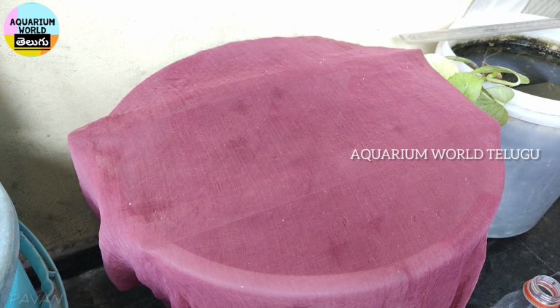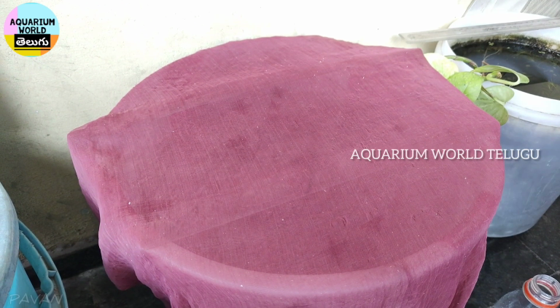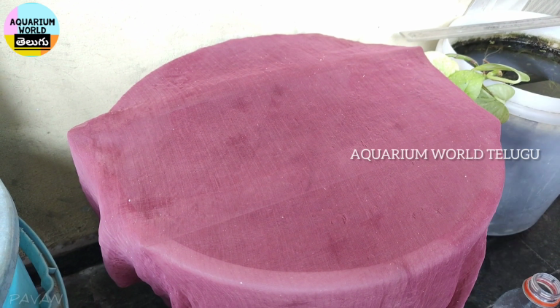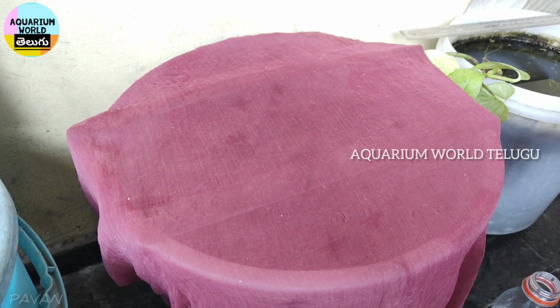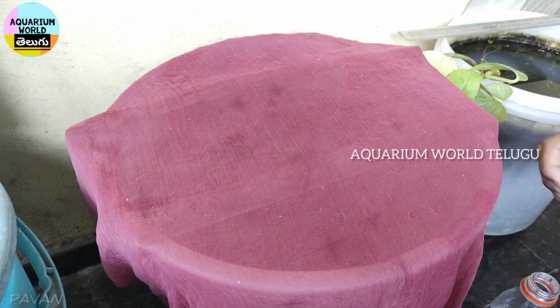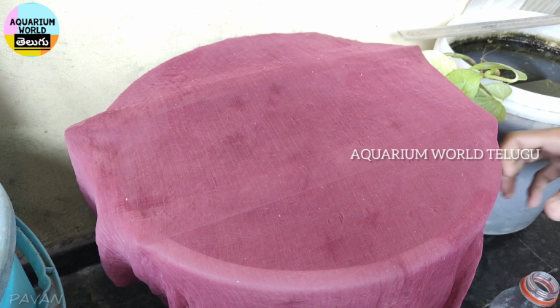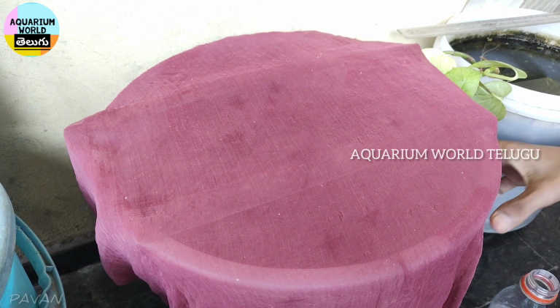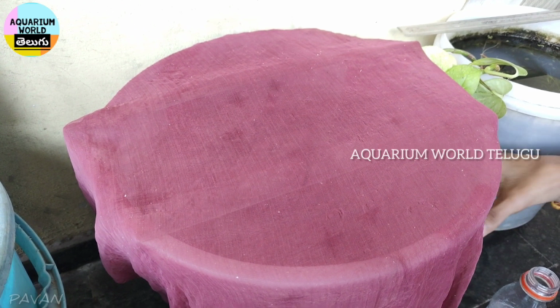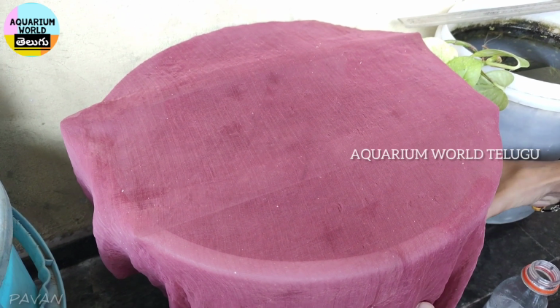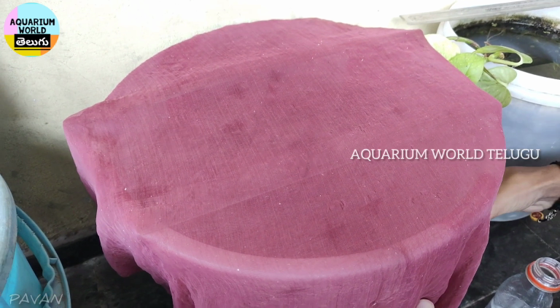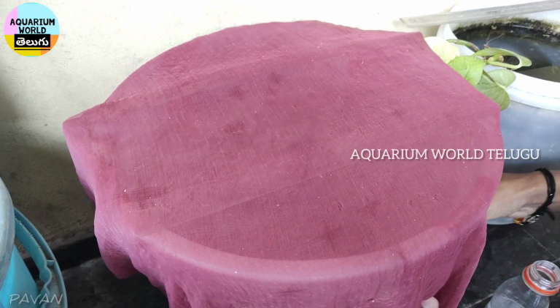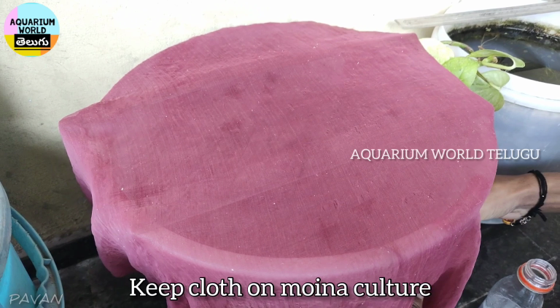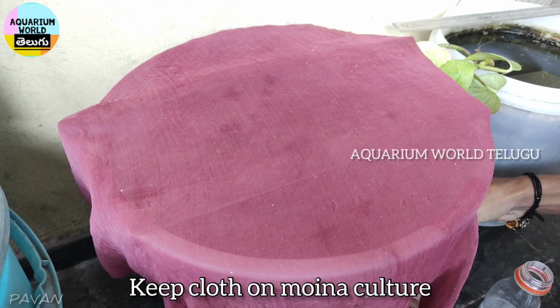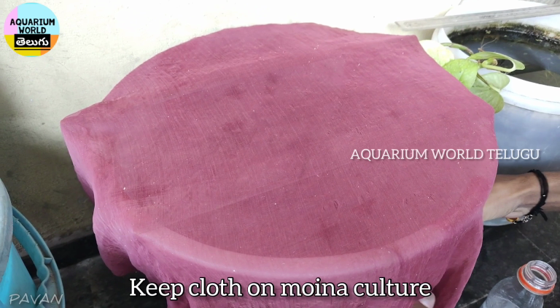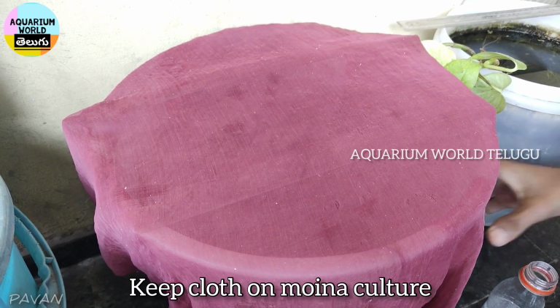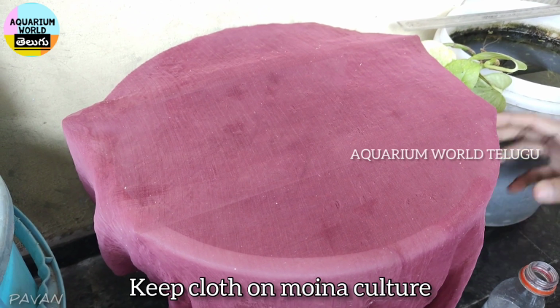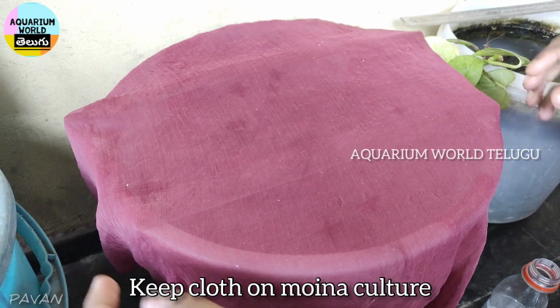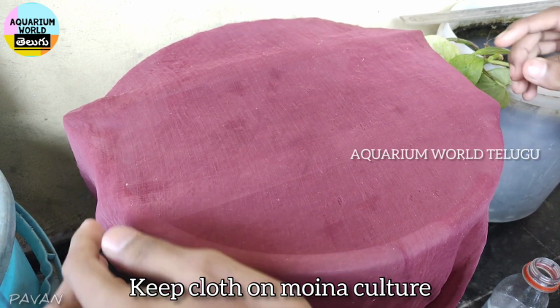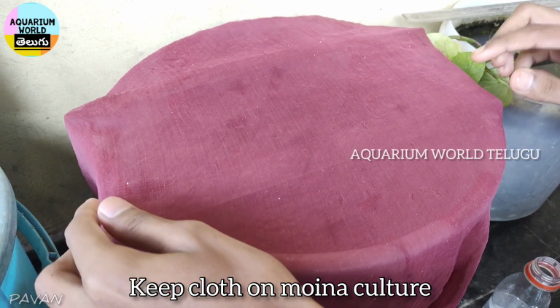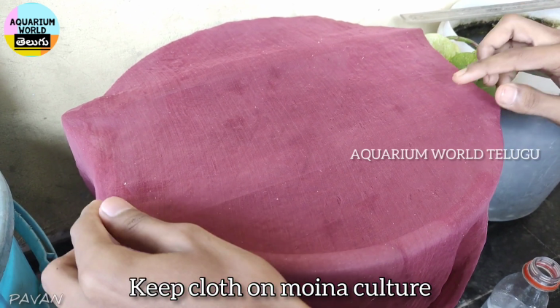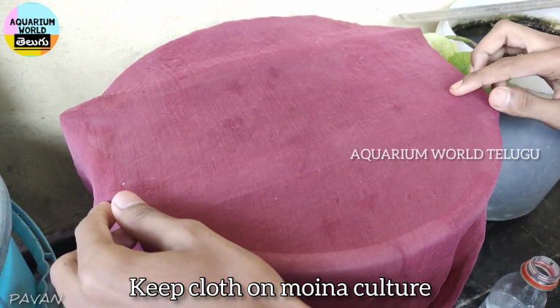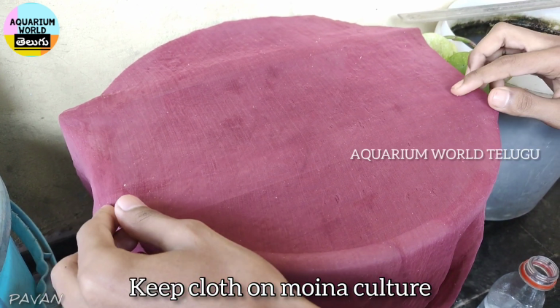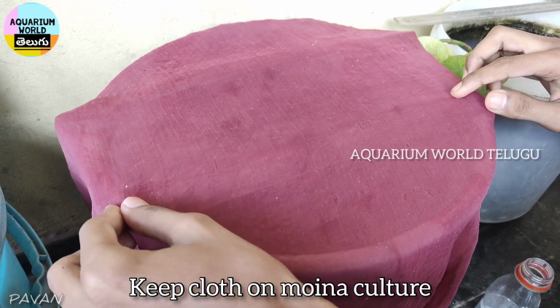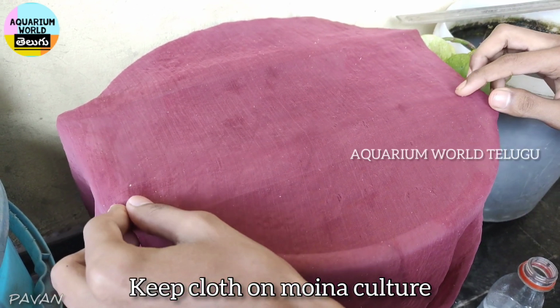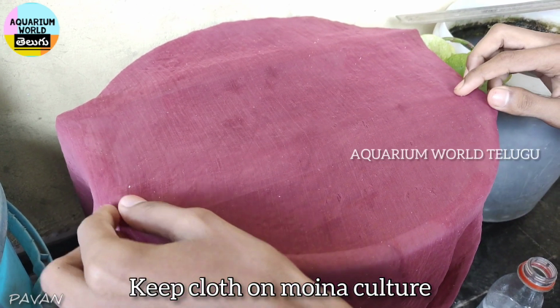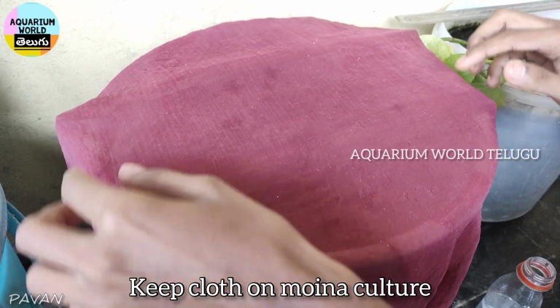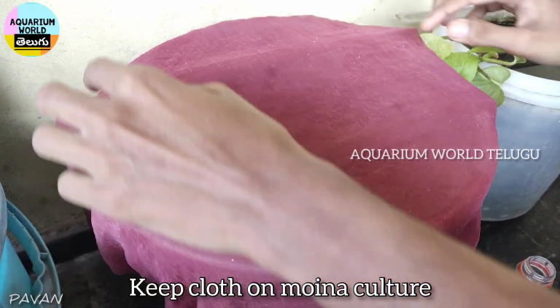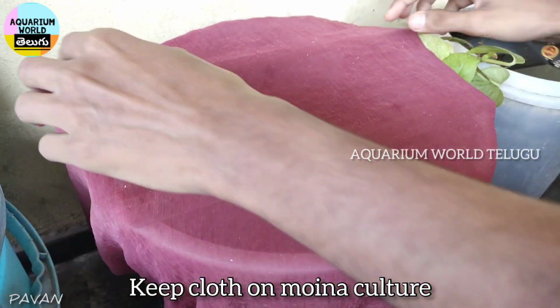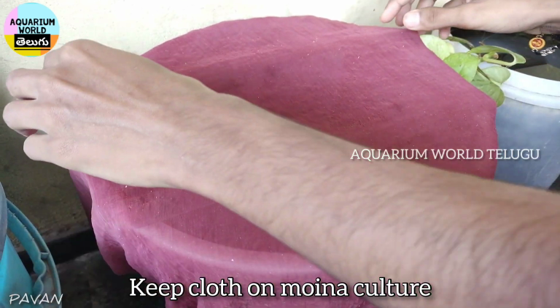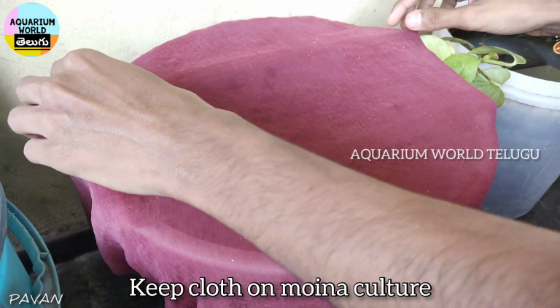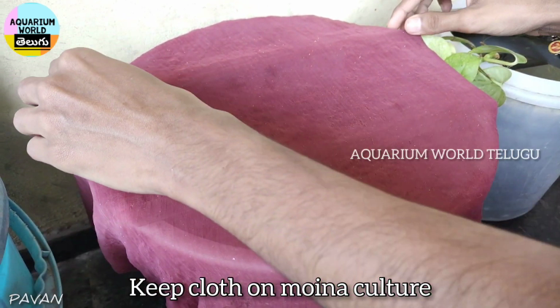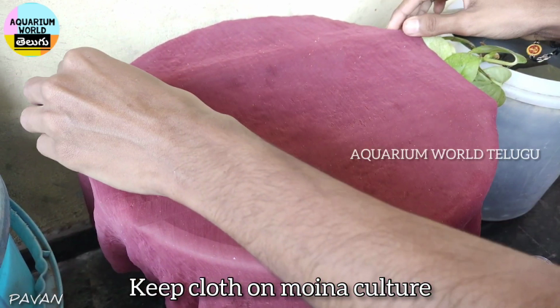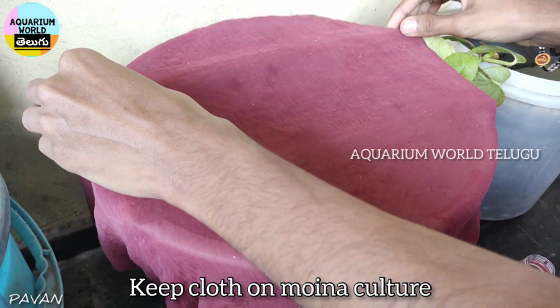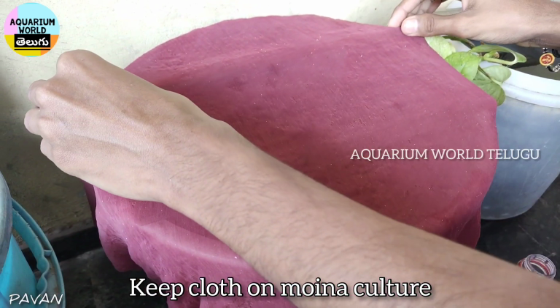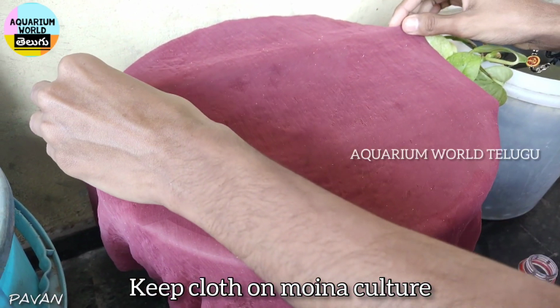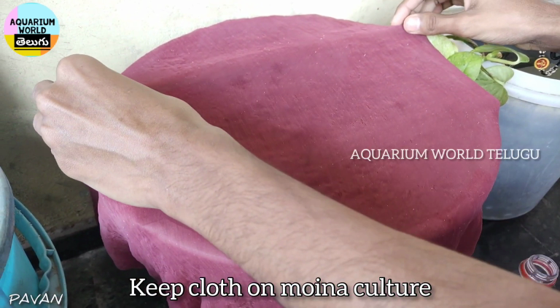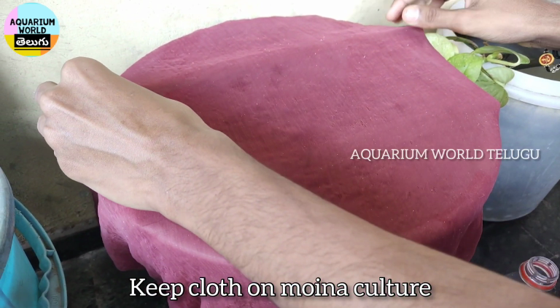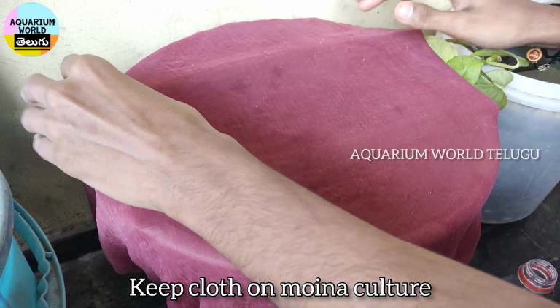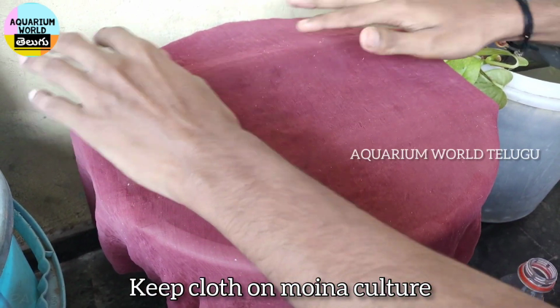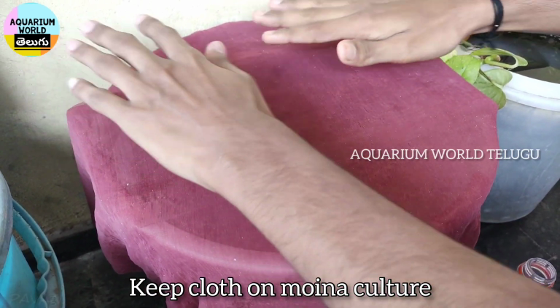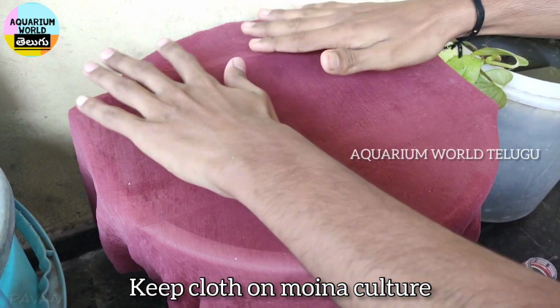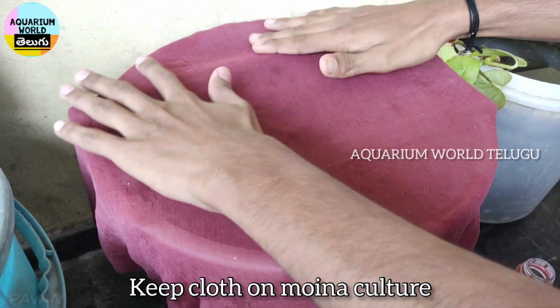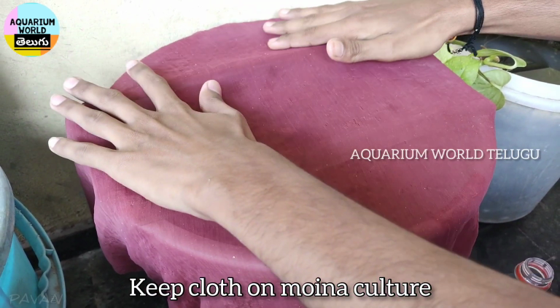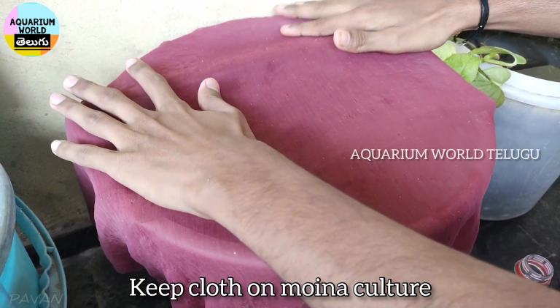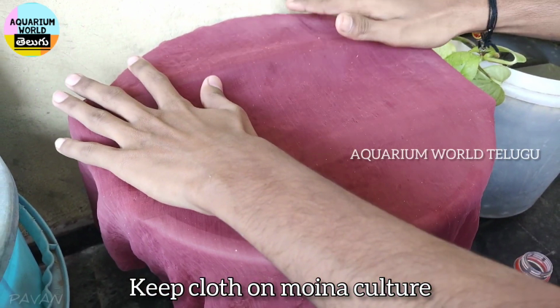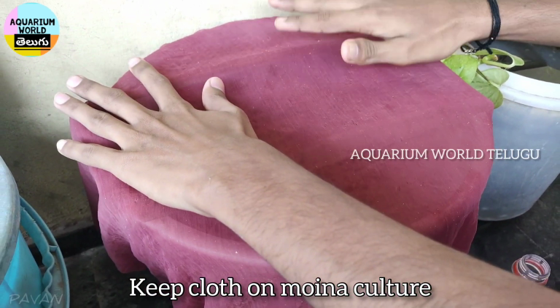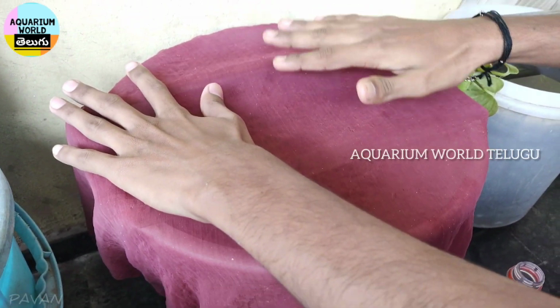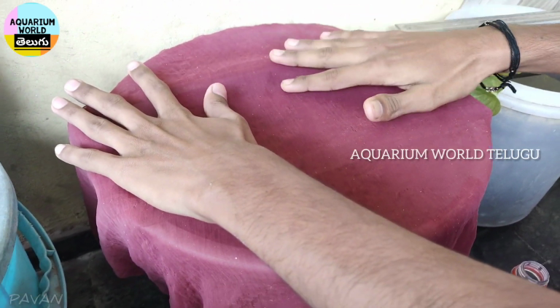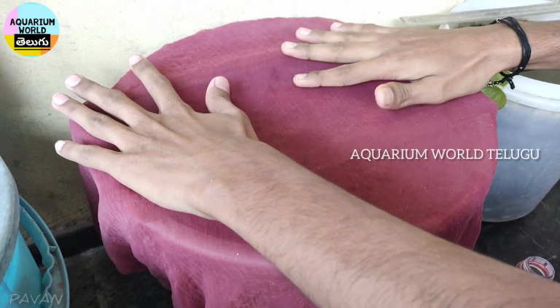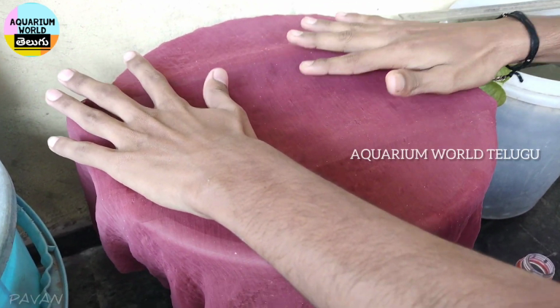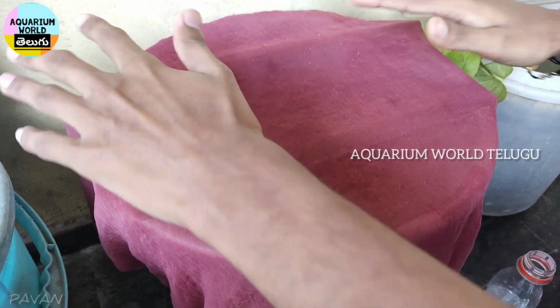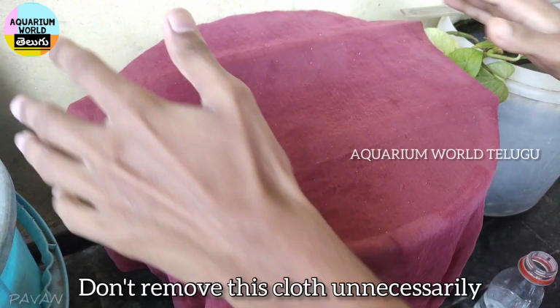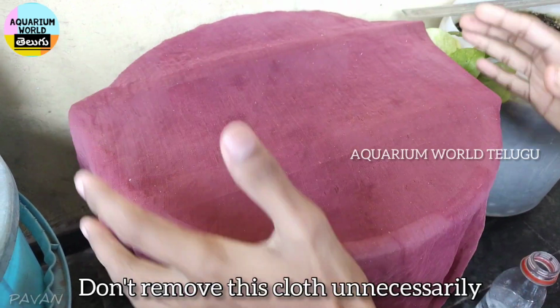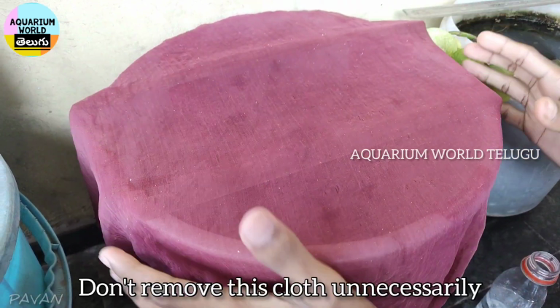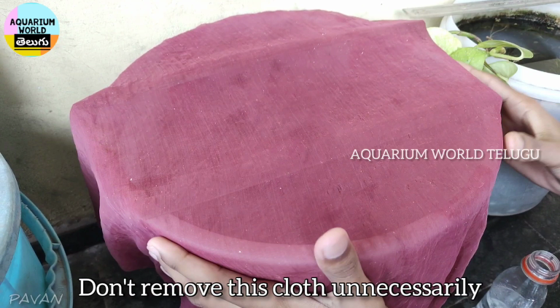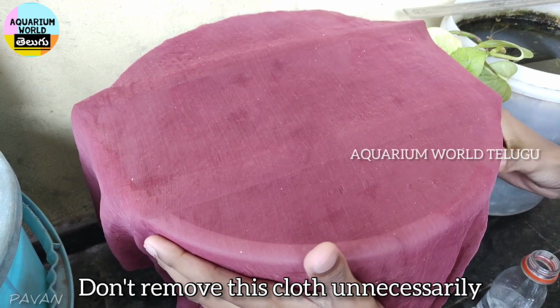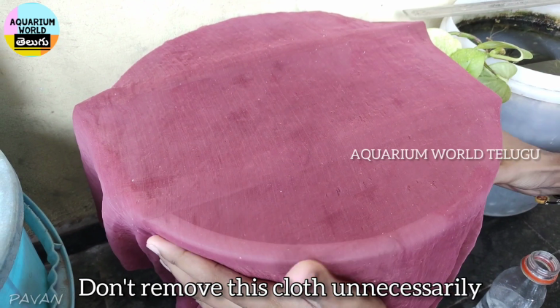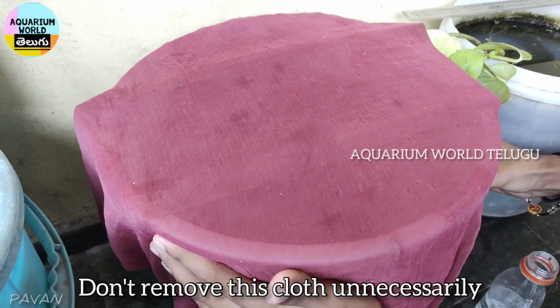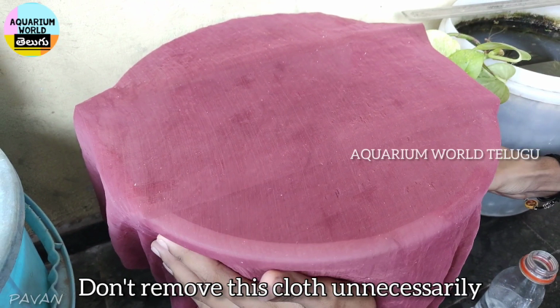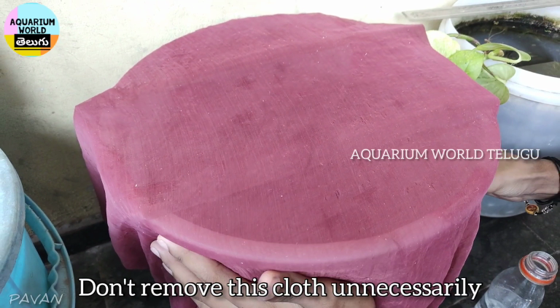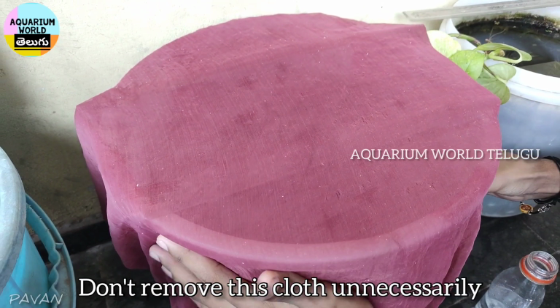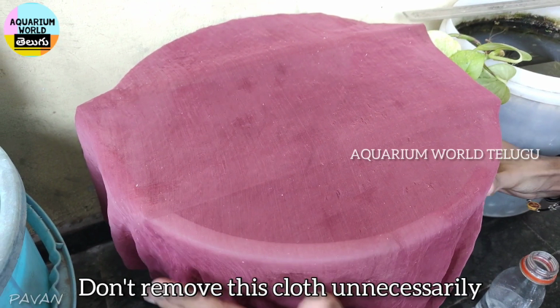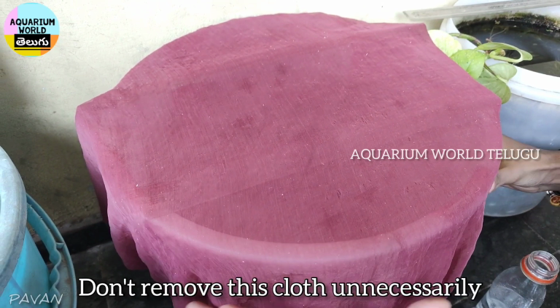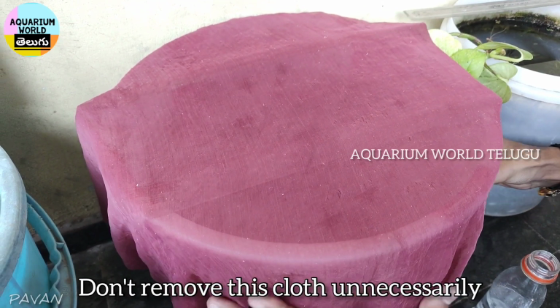Step 5. Keep cloth up to 10 days or 2 weeks. And add yeast powder for feeding.